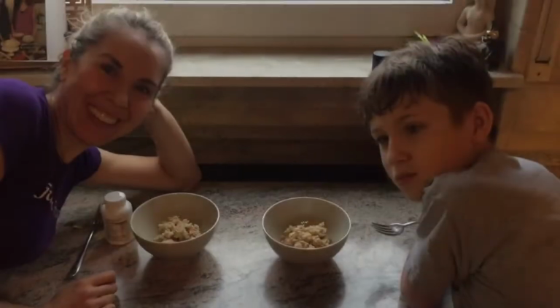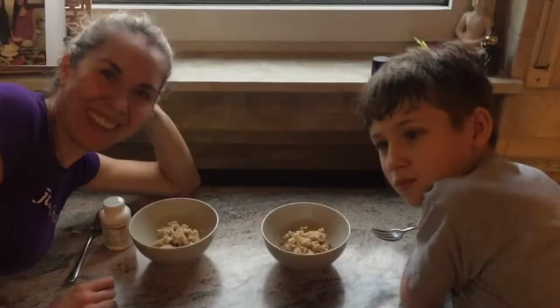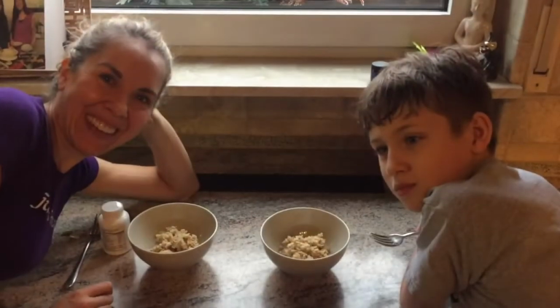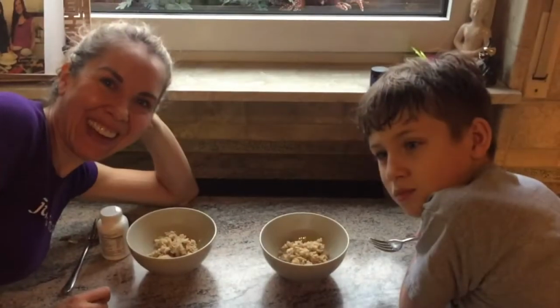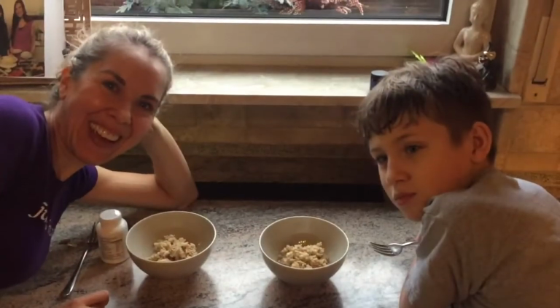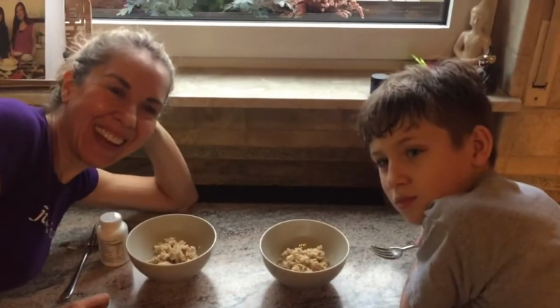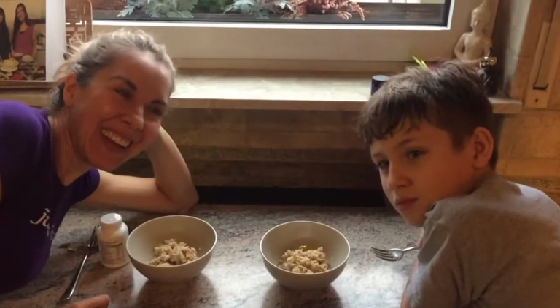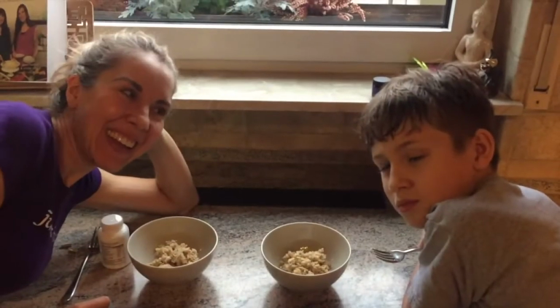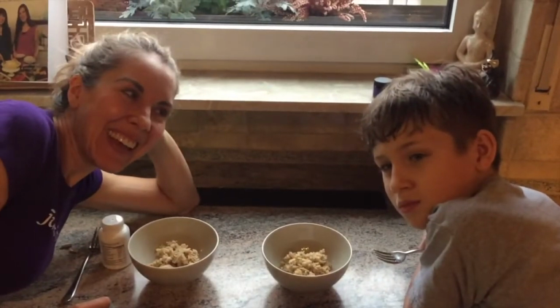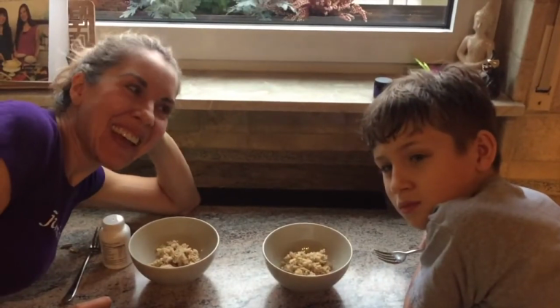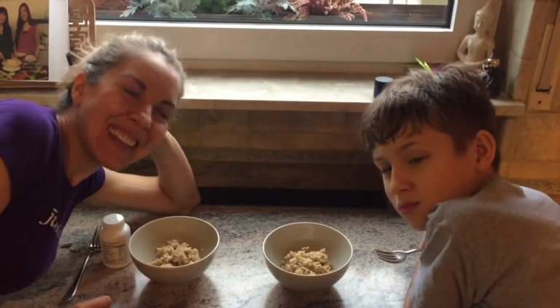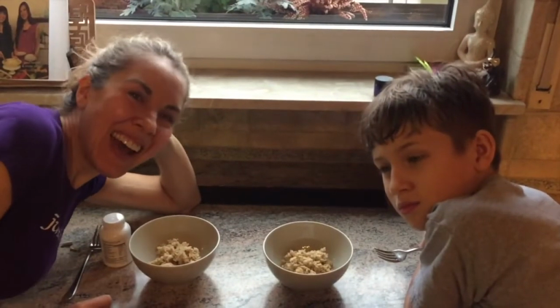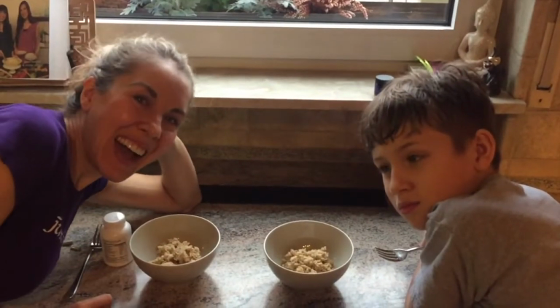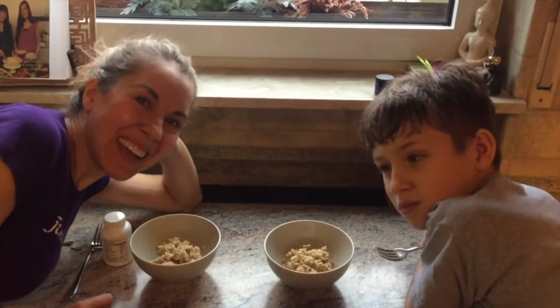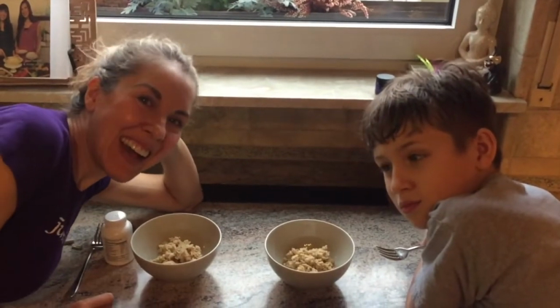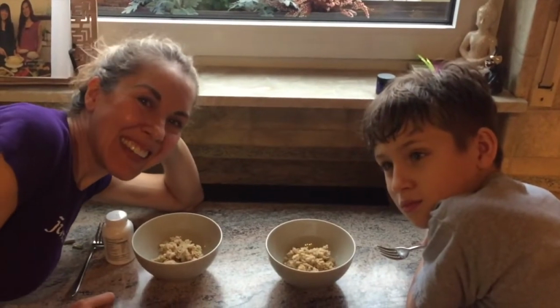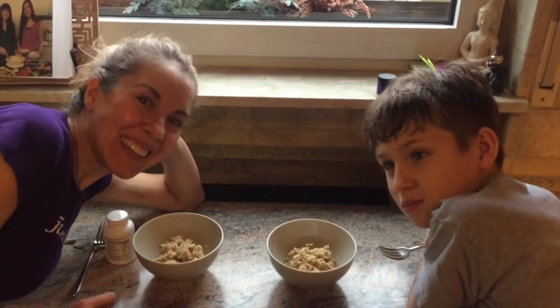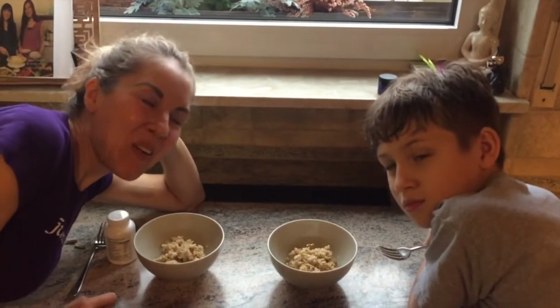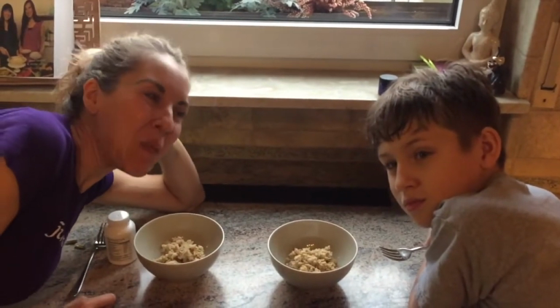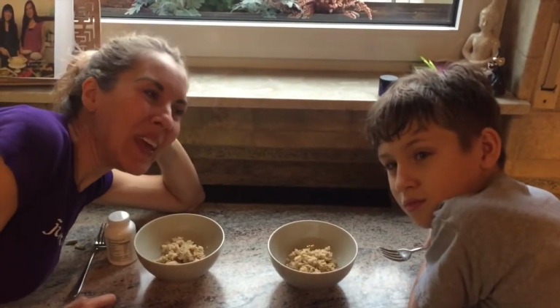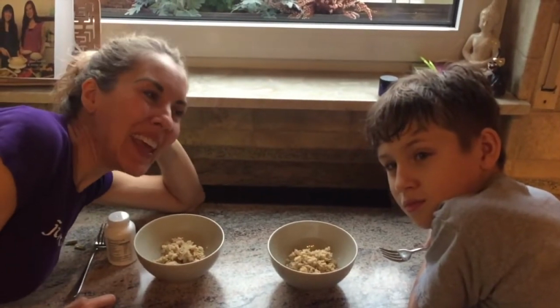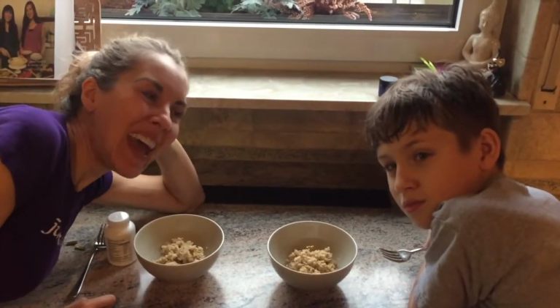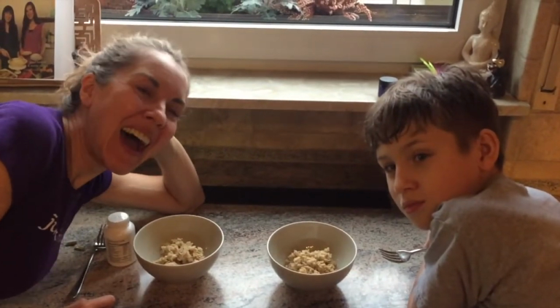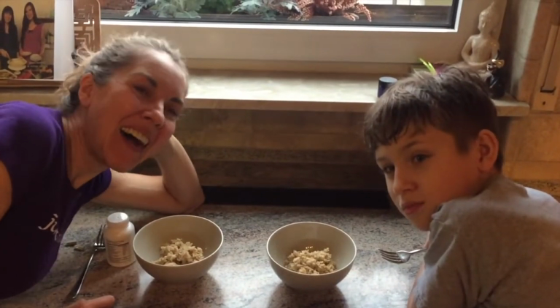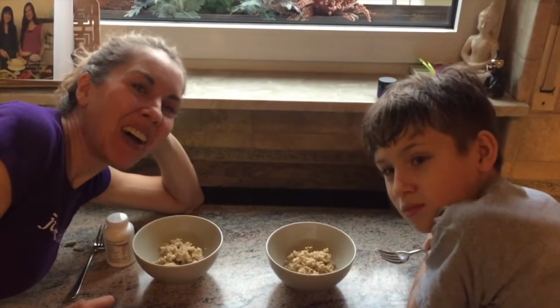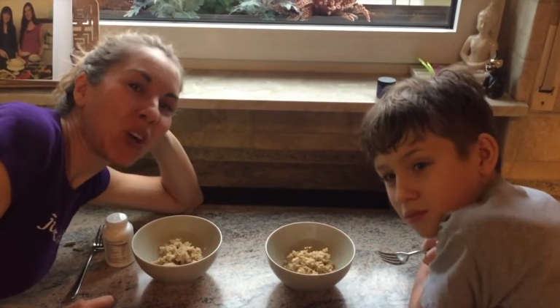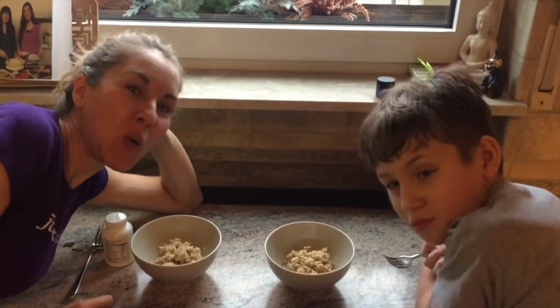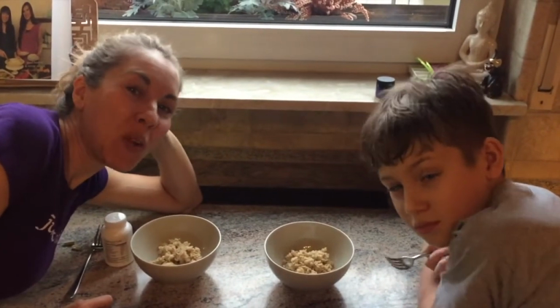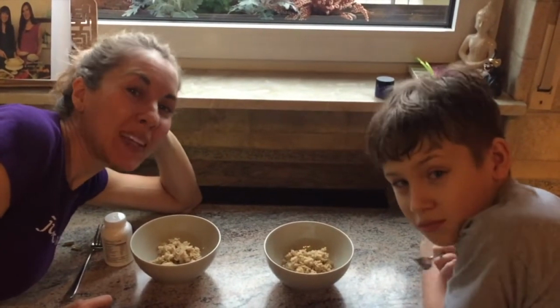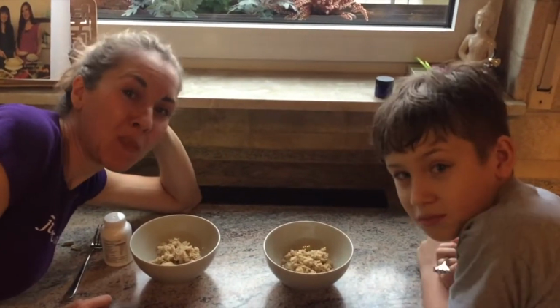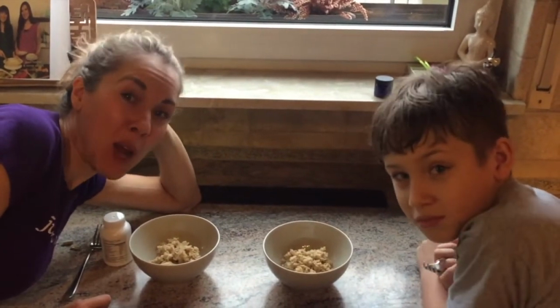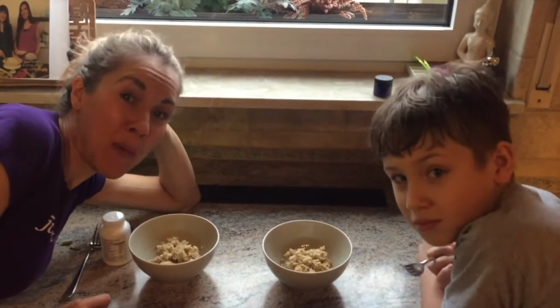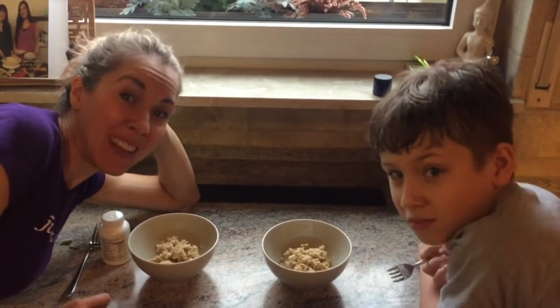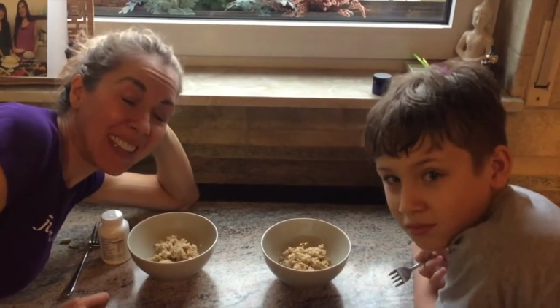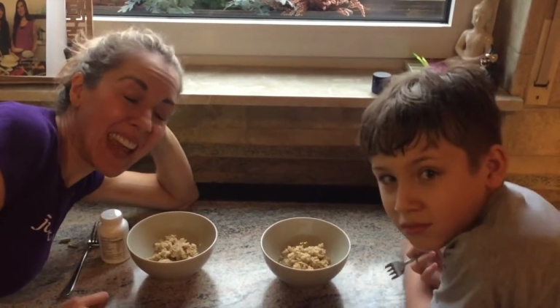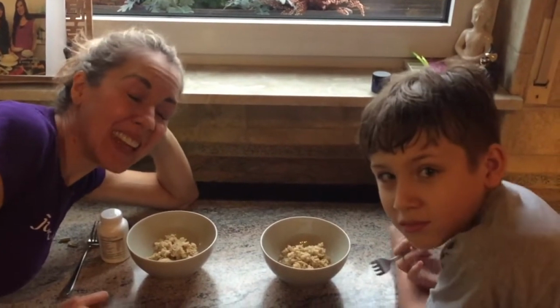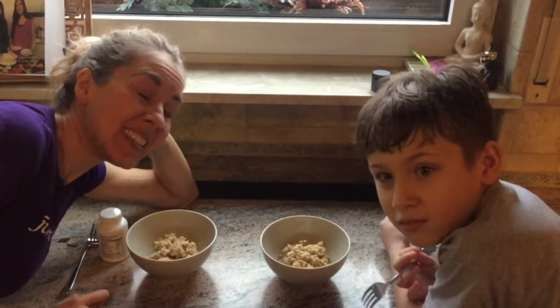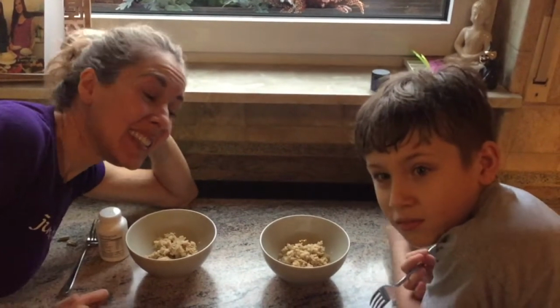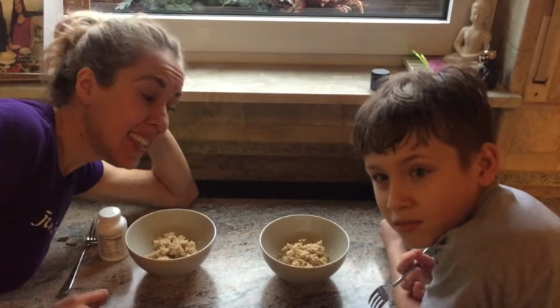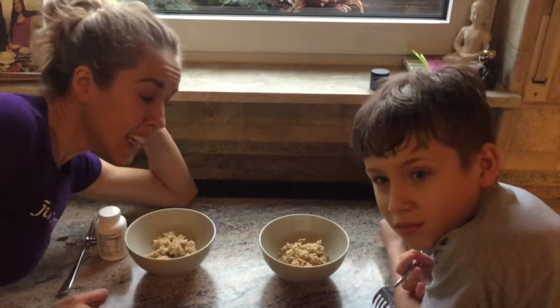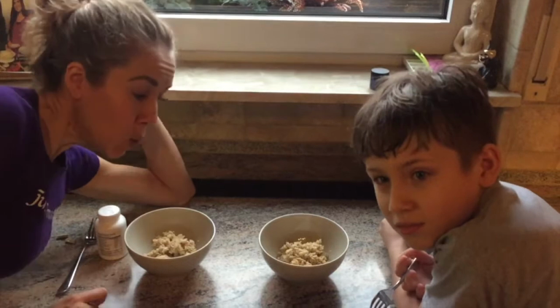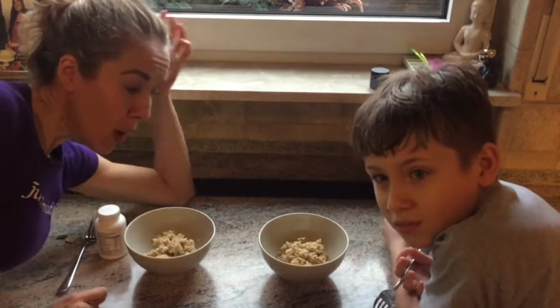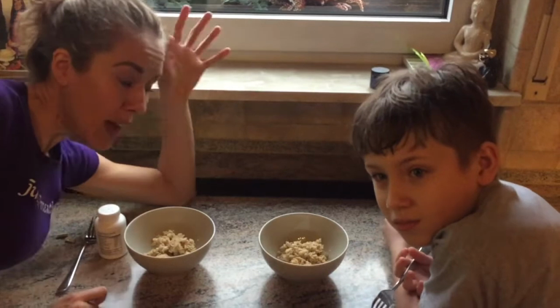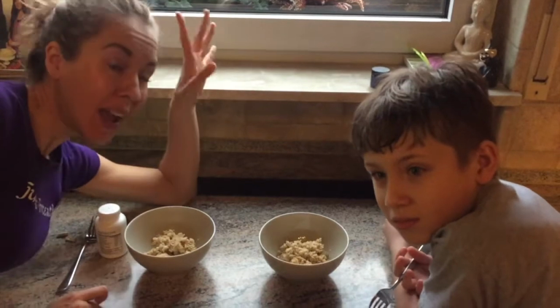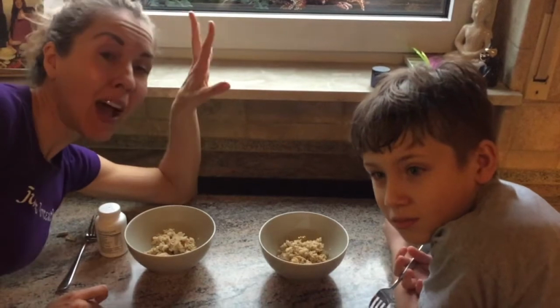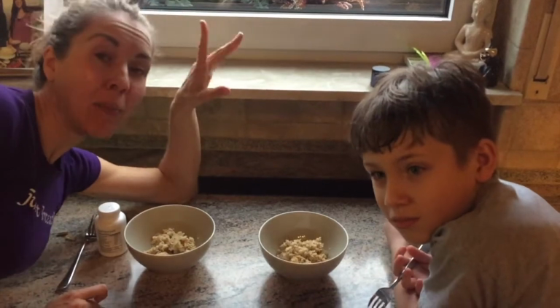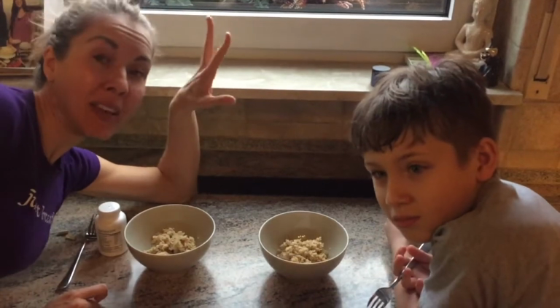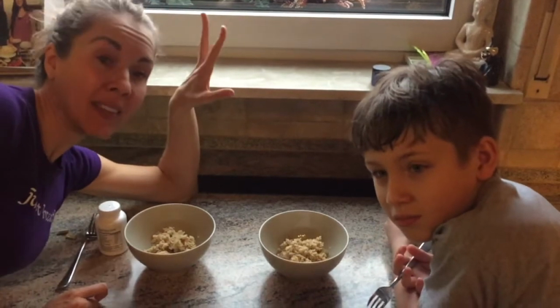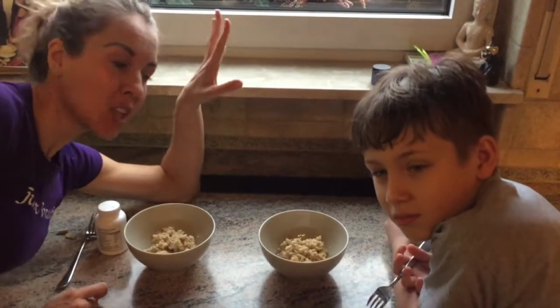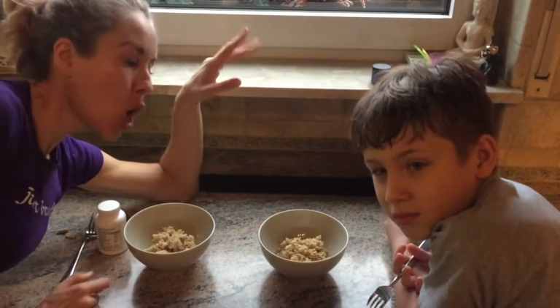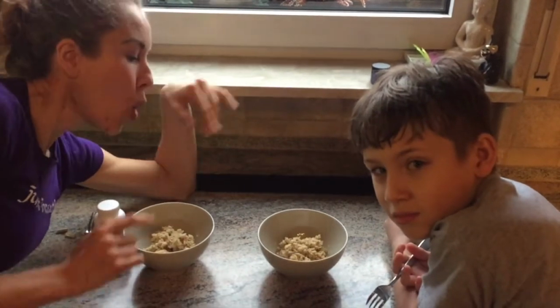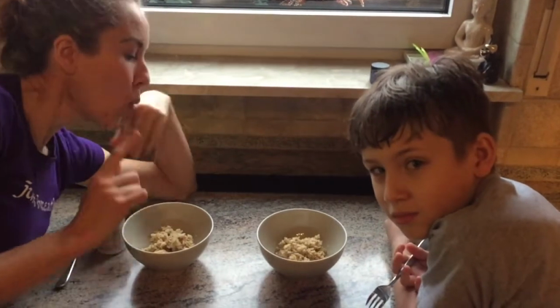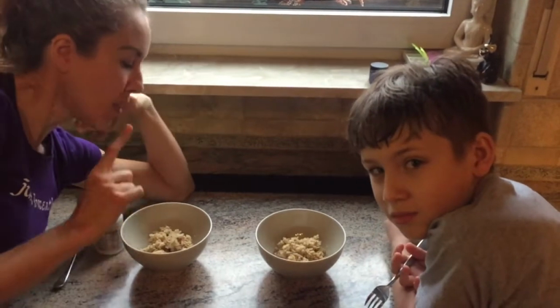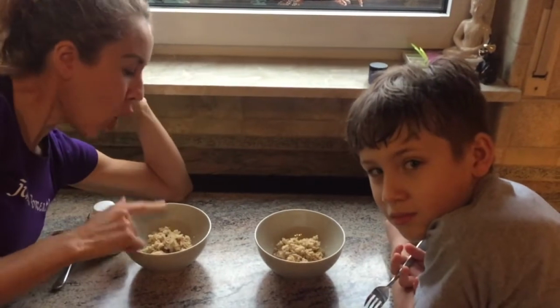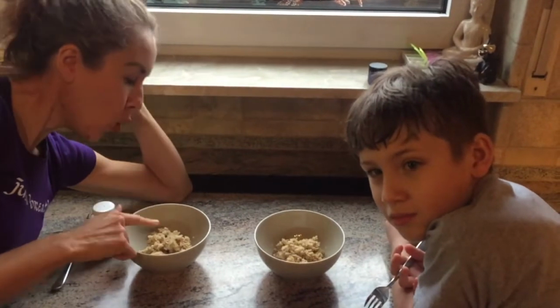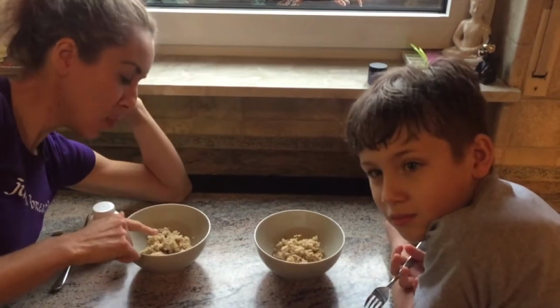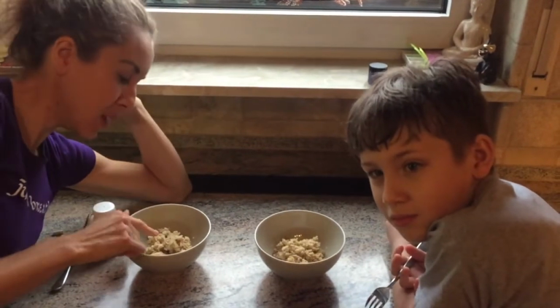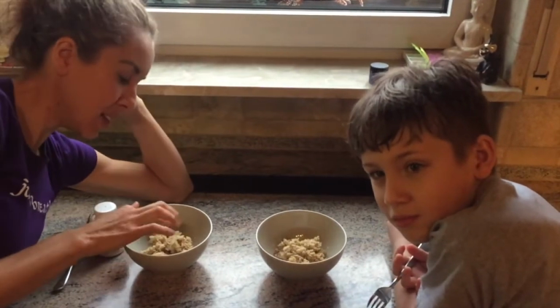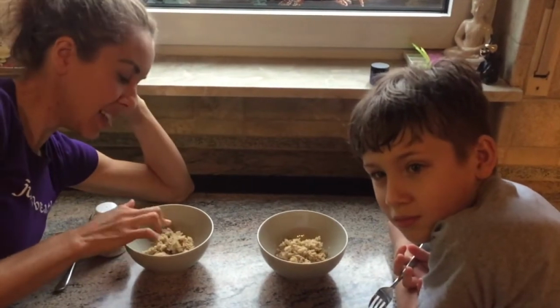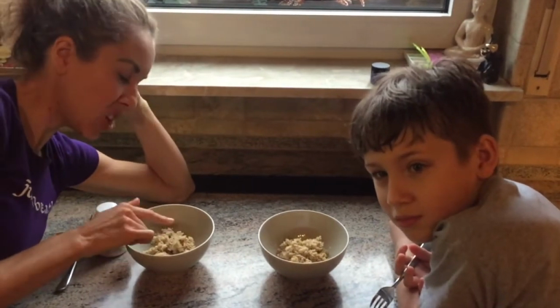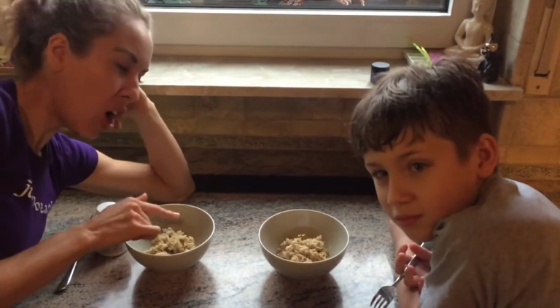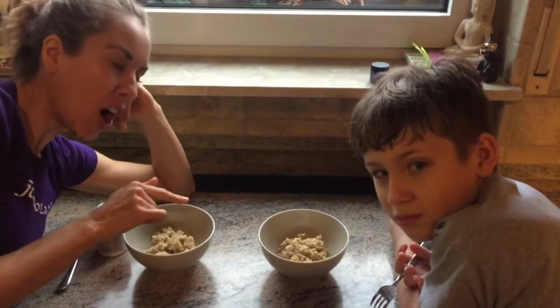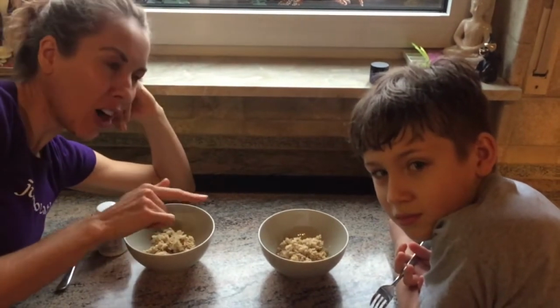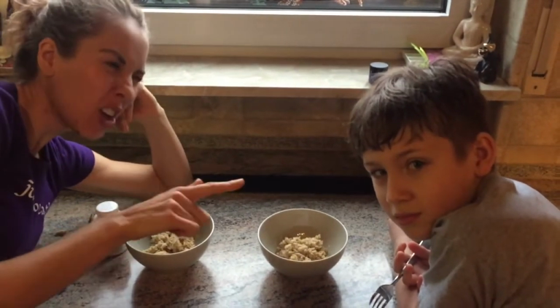All right, hi guys. We have a cool experiment today to see what happens with oatmeal that's hard.